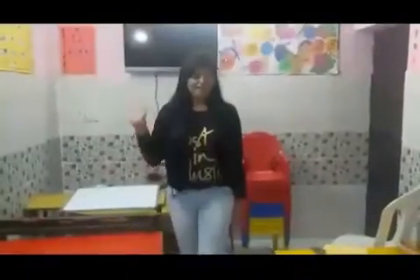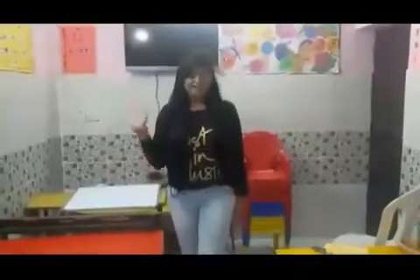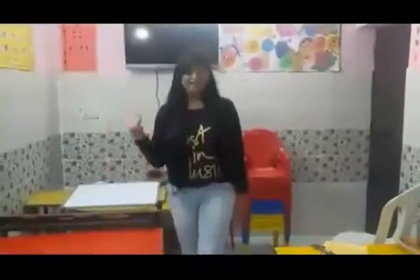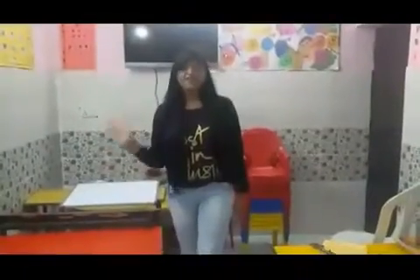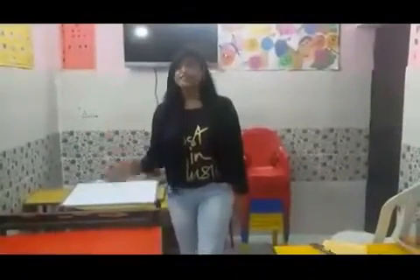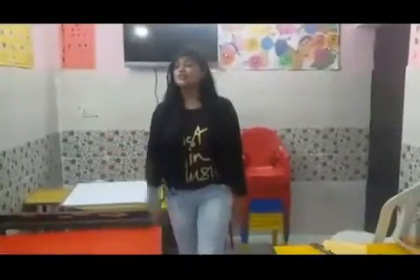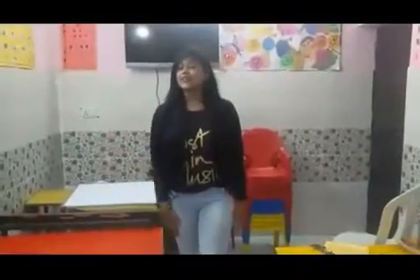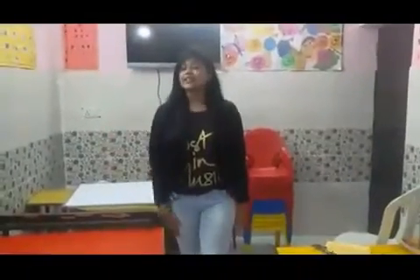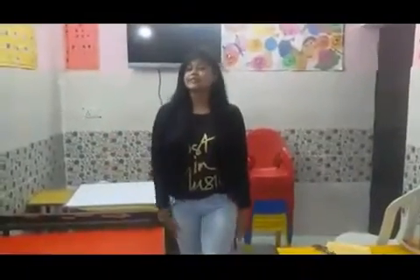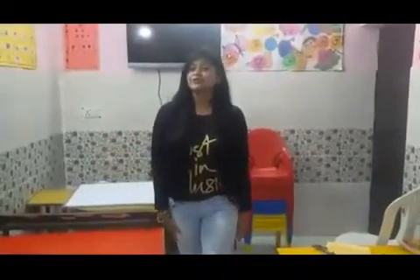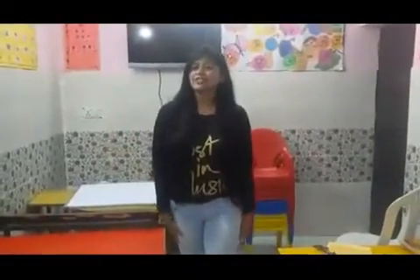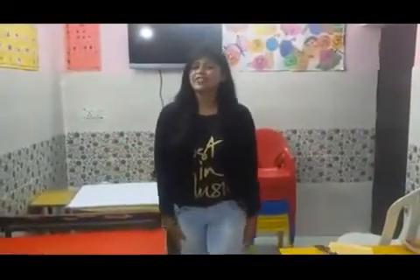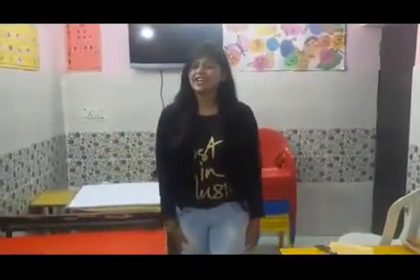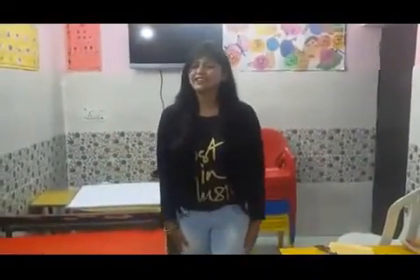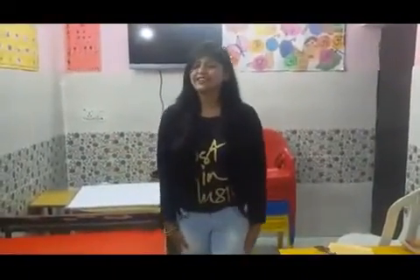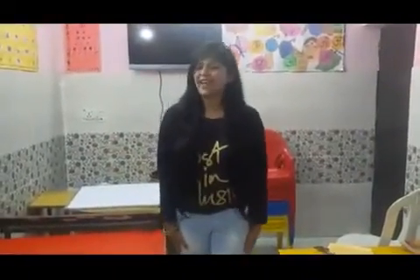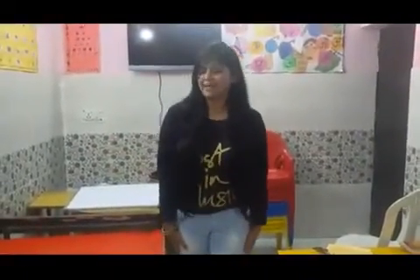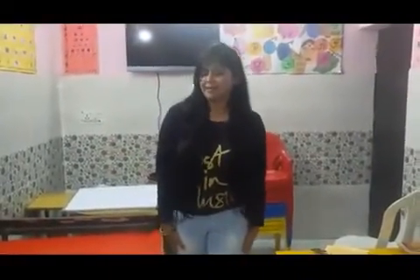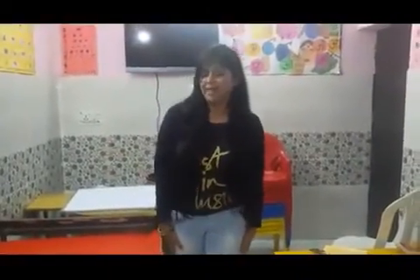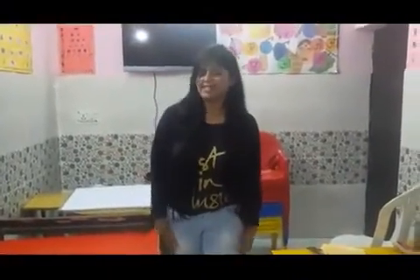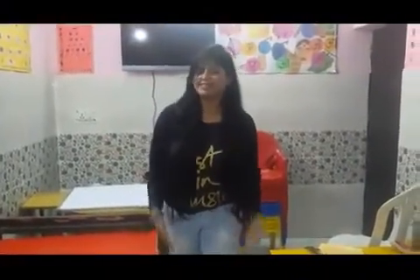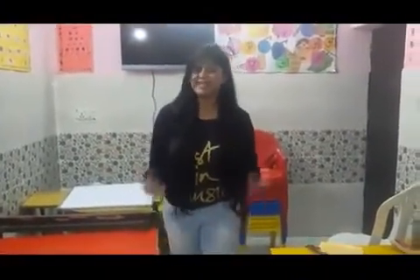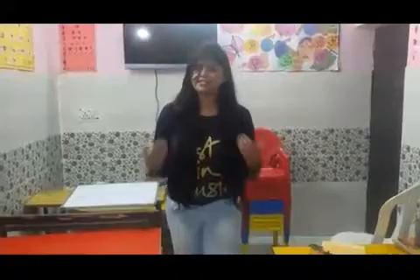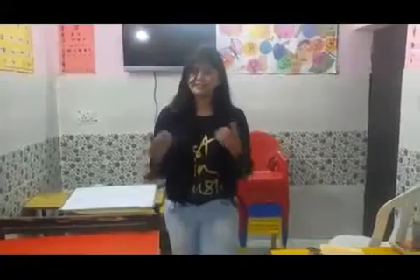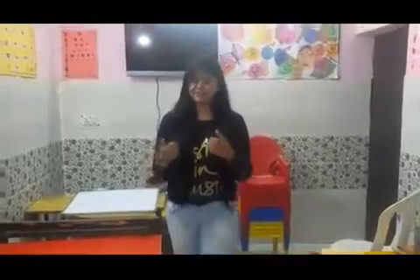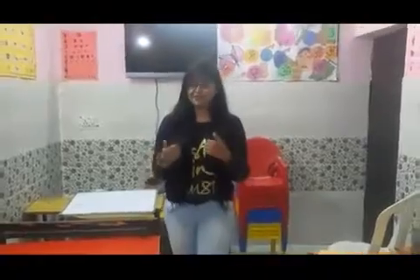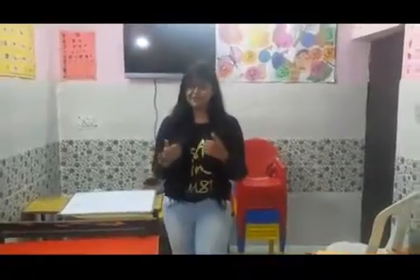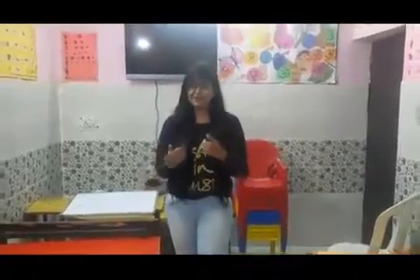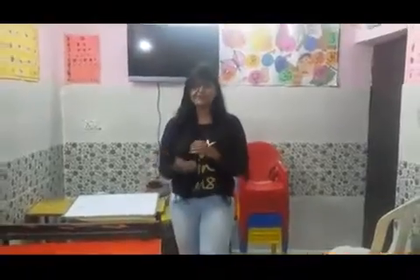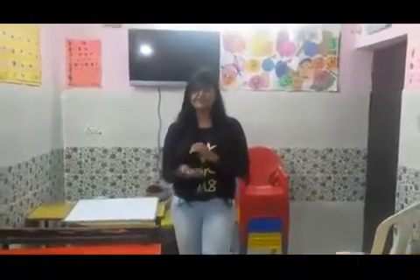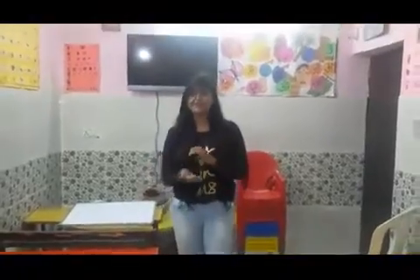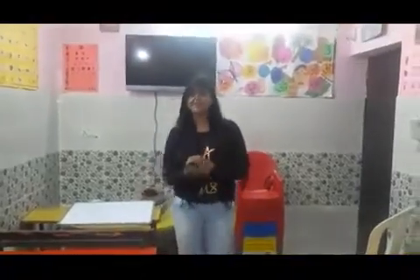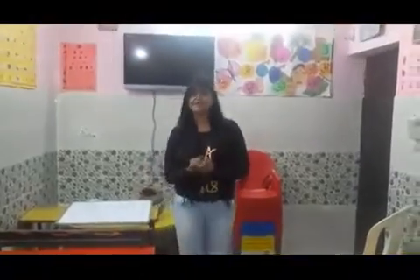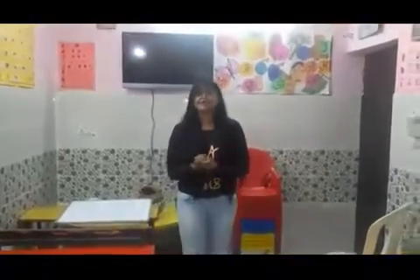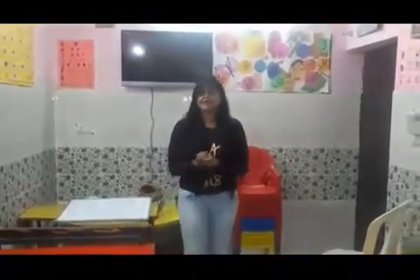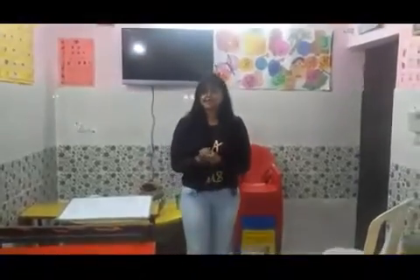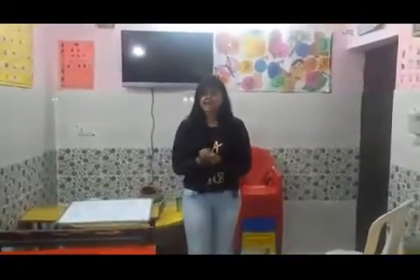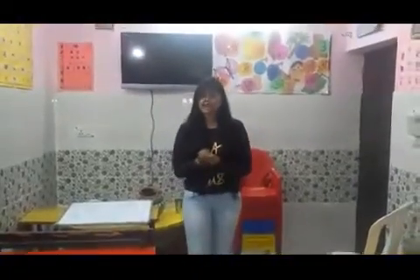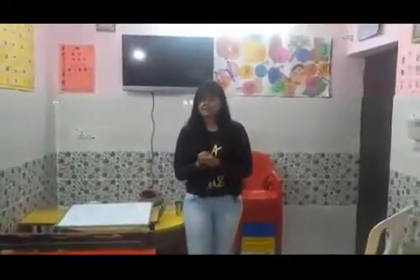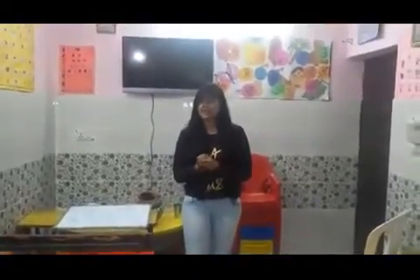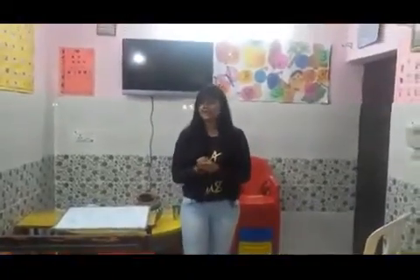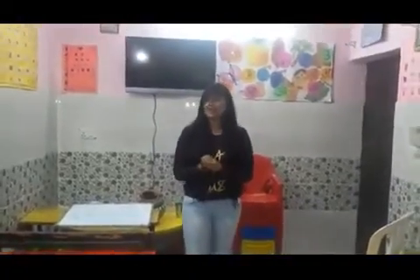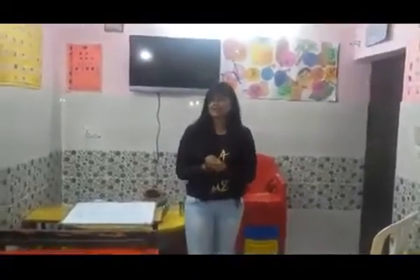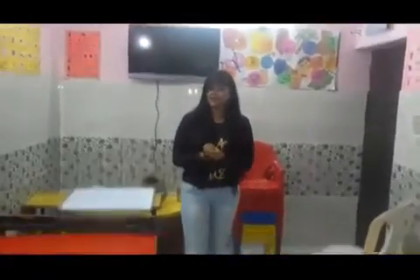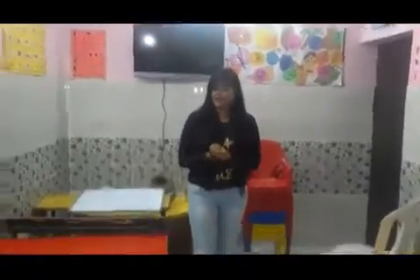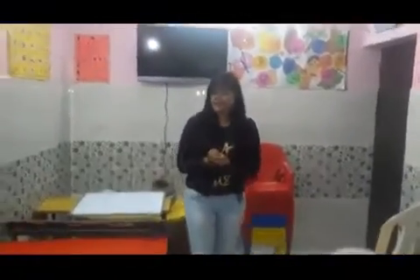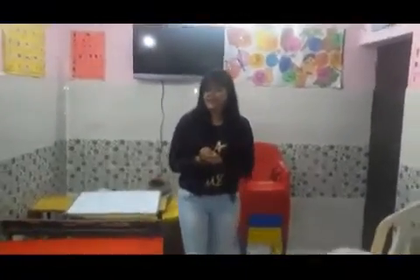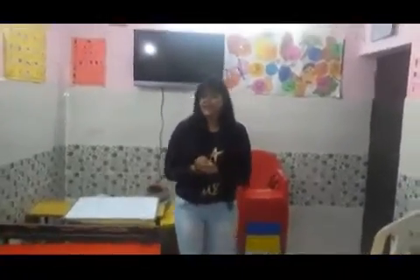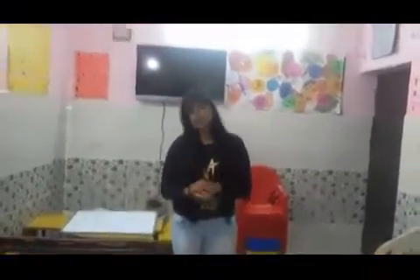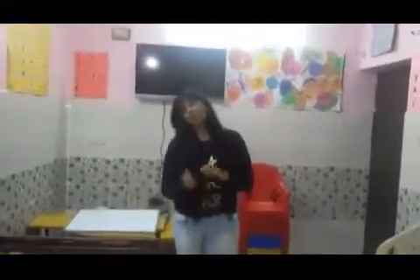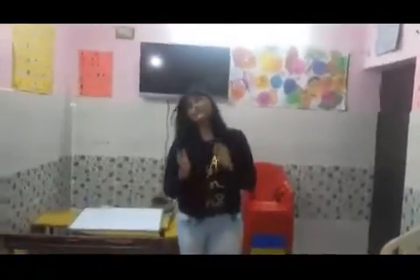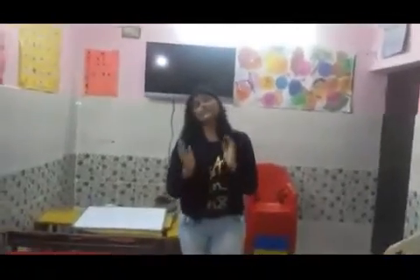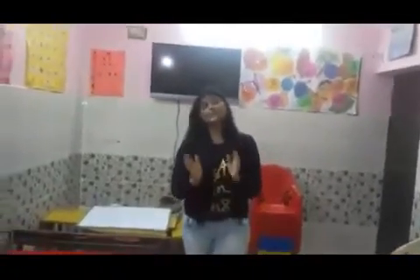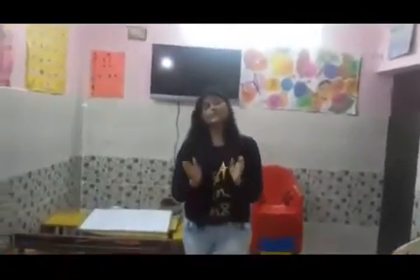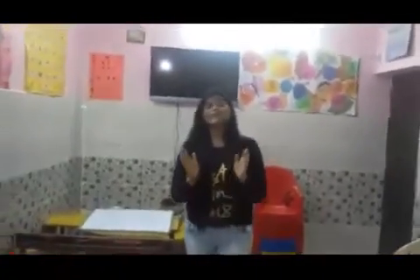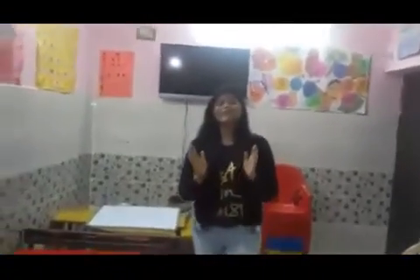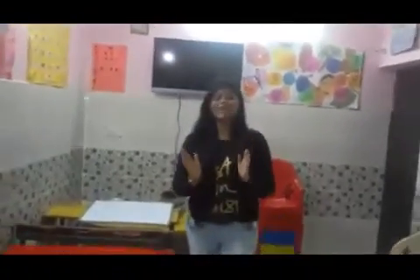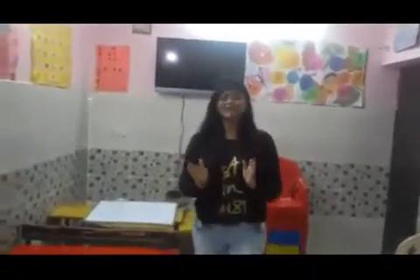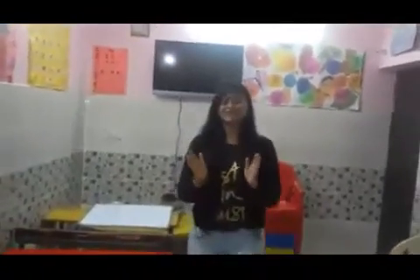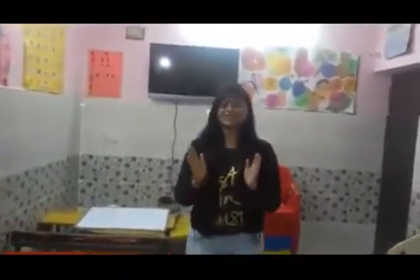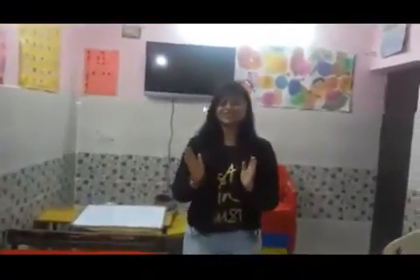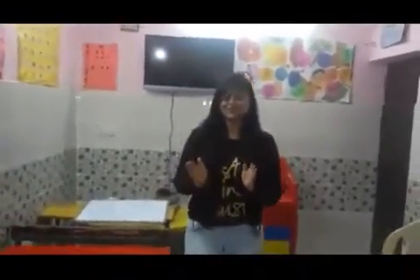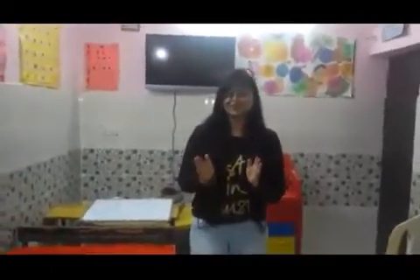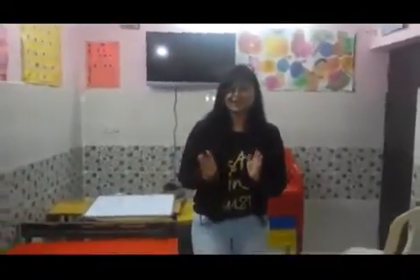Hello friends, welcome to my channel, Healthy Hands. My name is Joti Ross. Today I am going to tell you how to make a robot with simple, functional units.